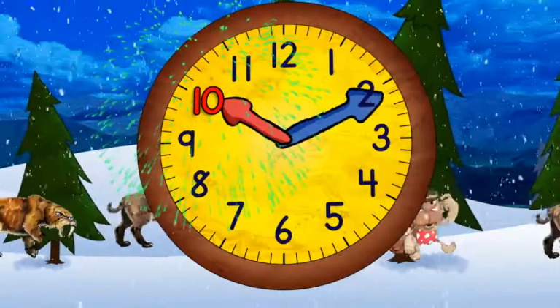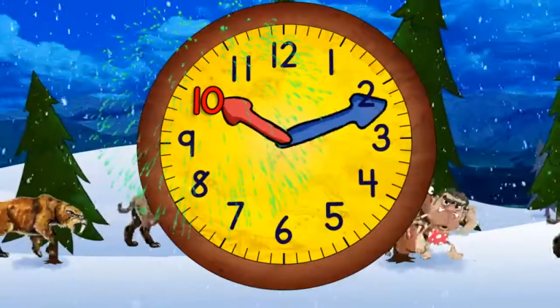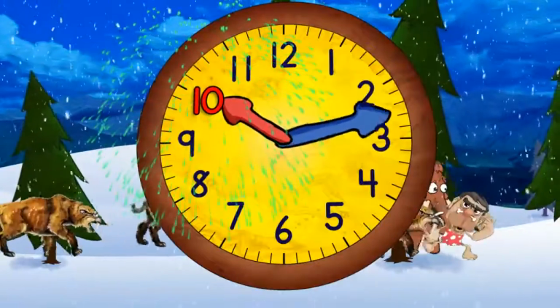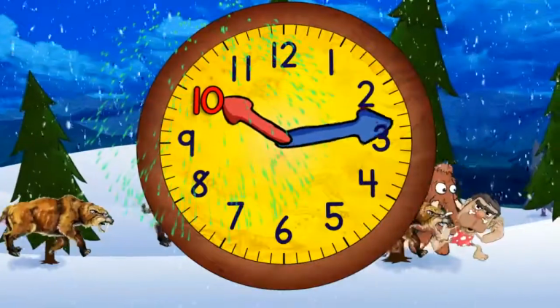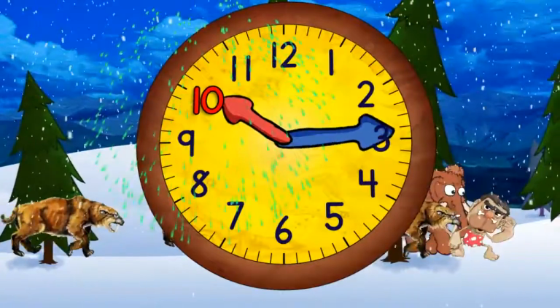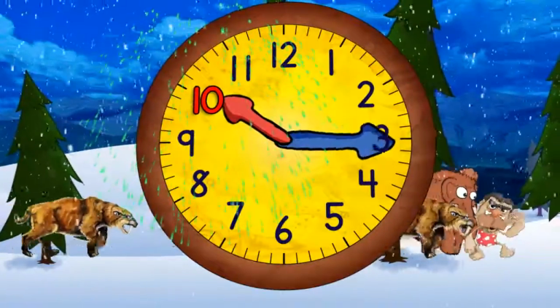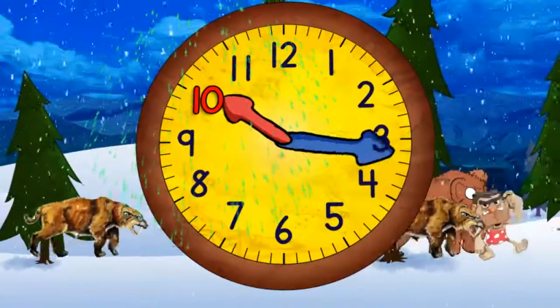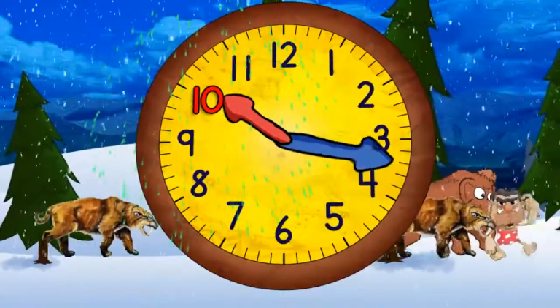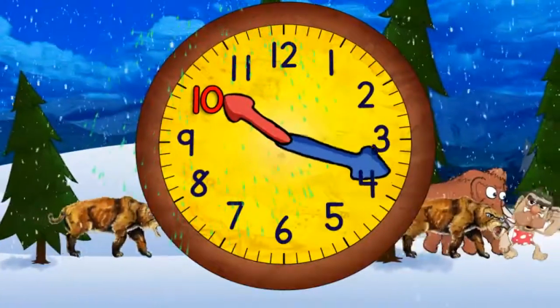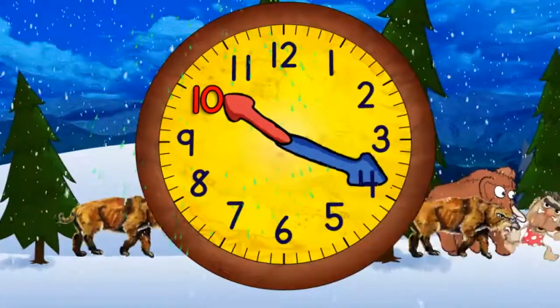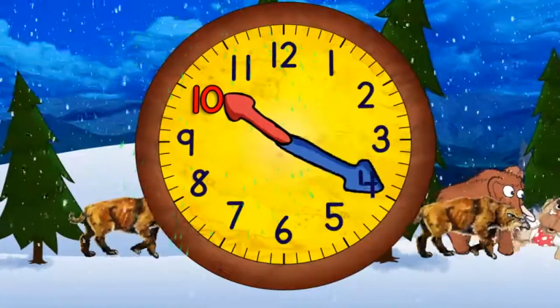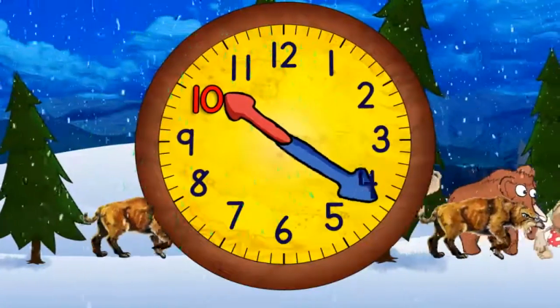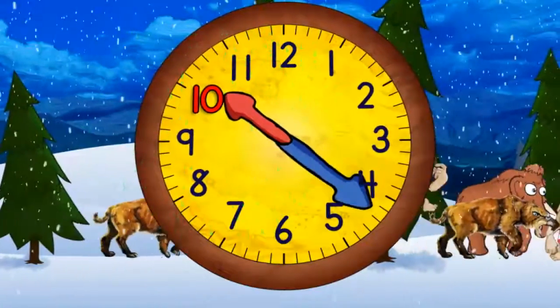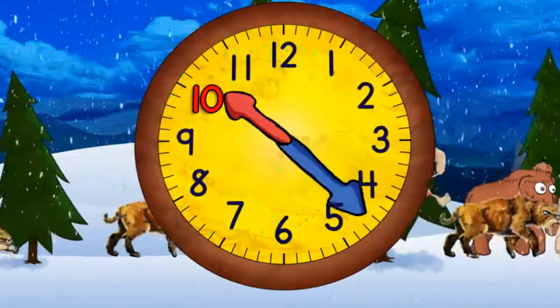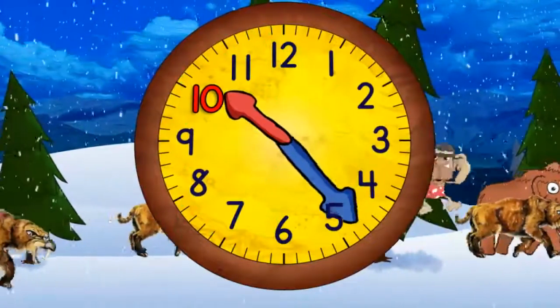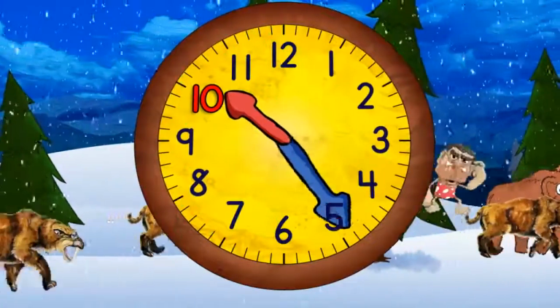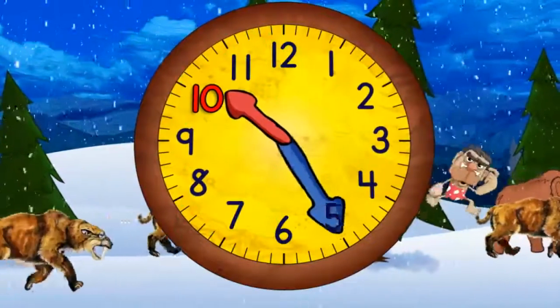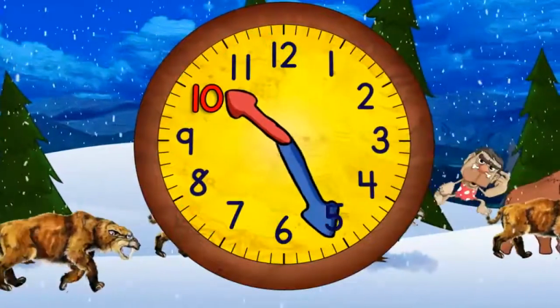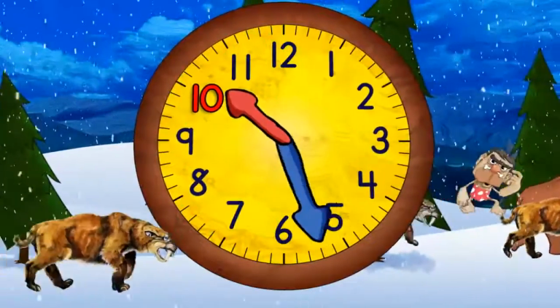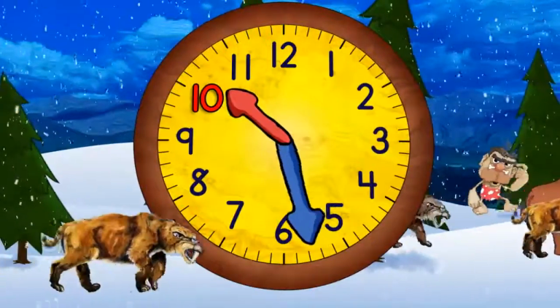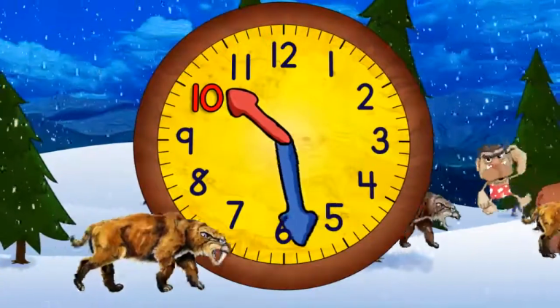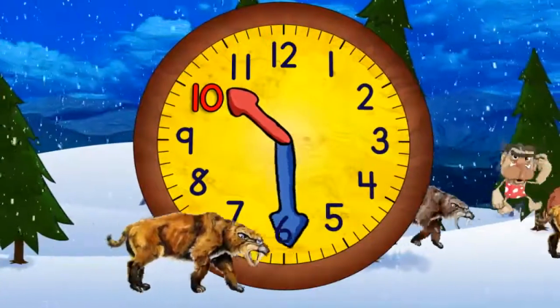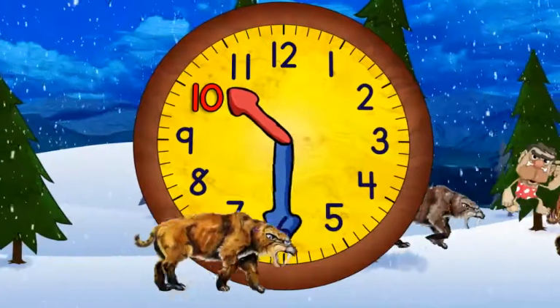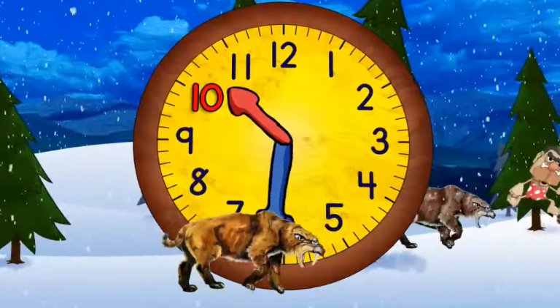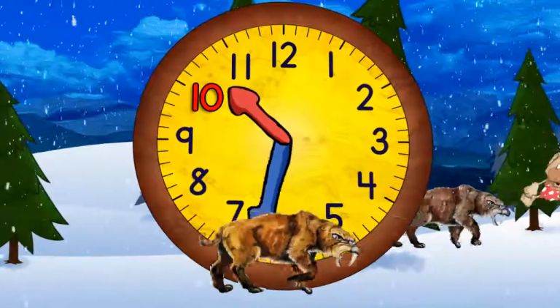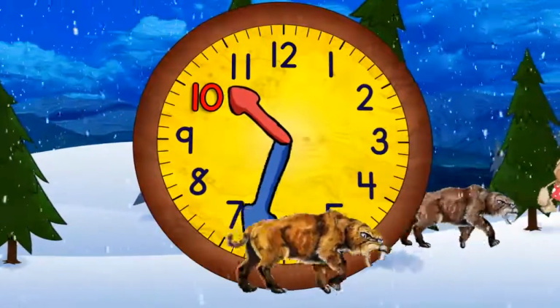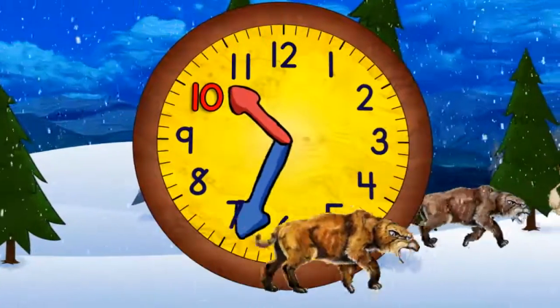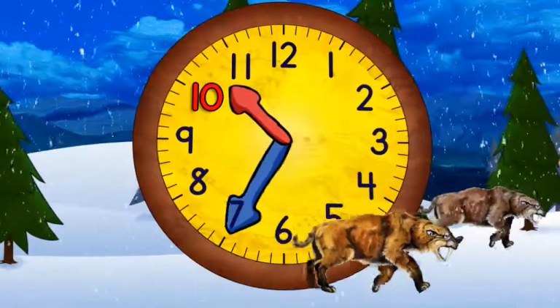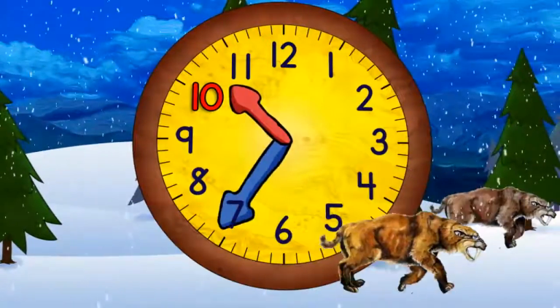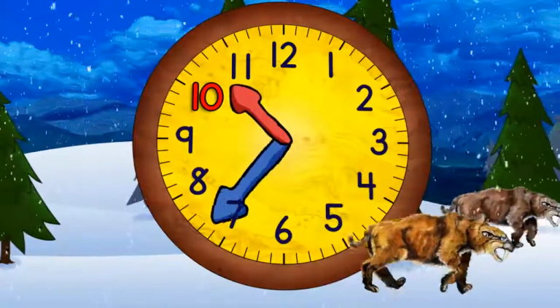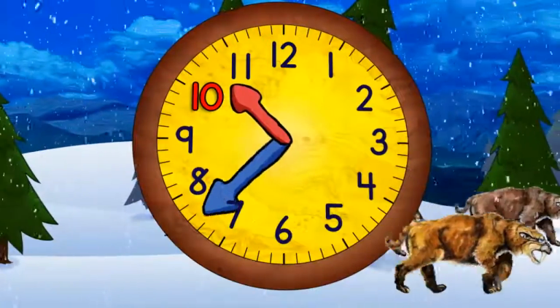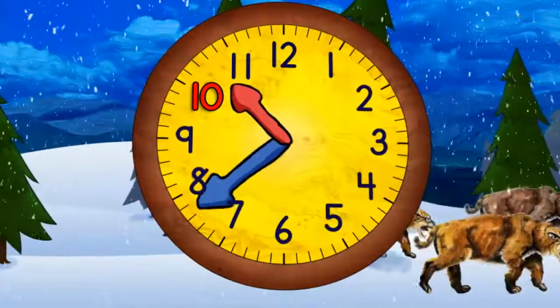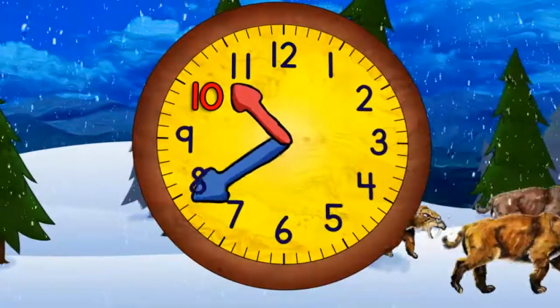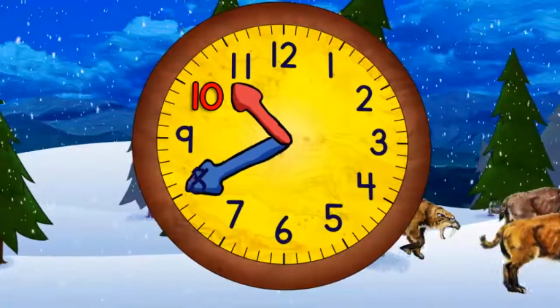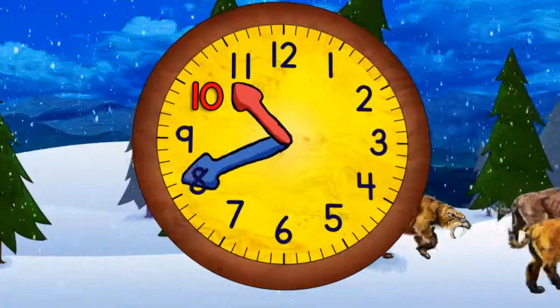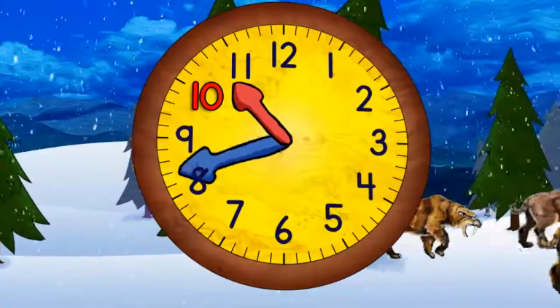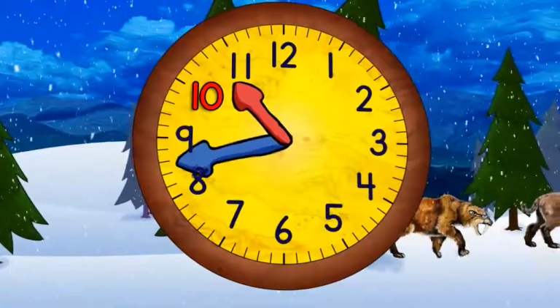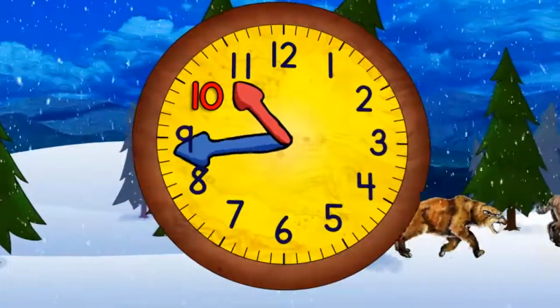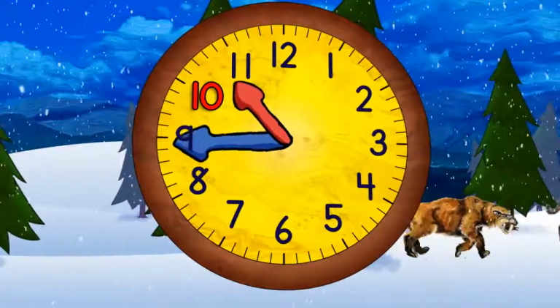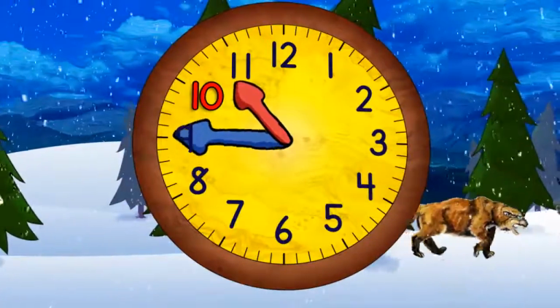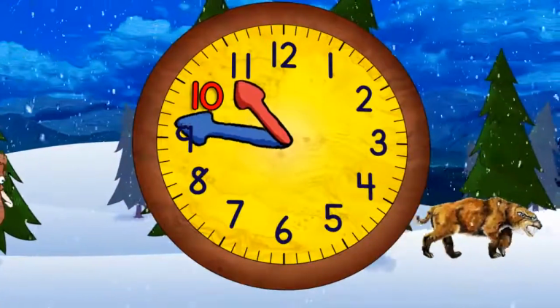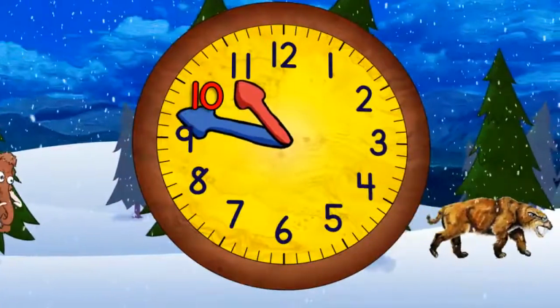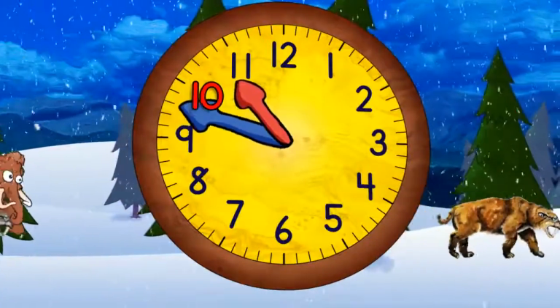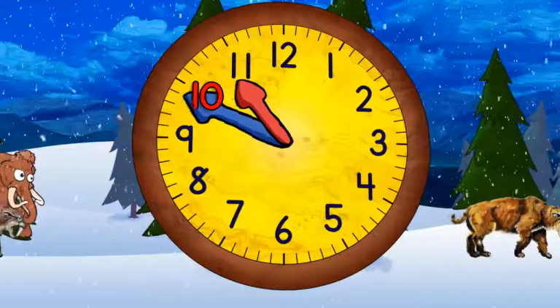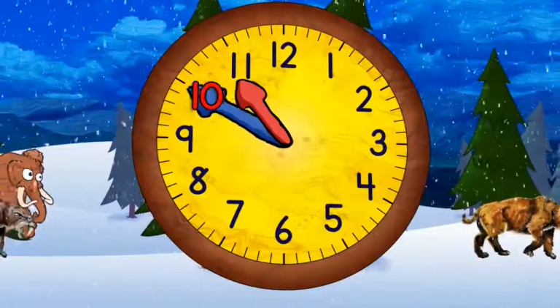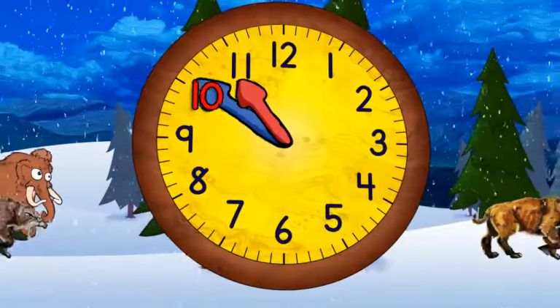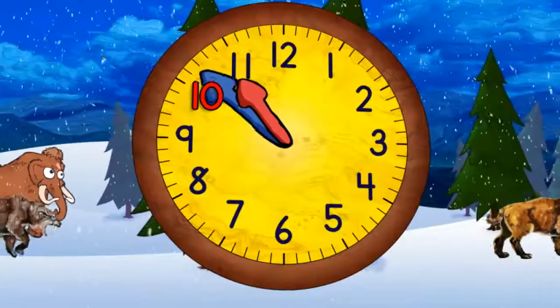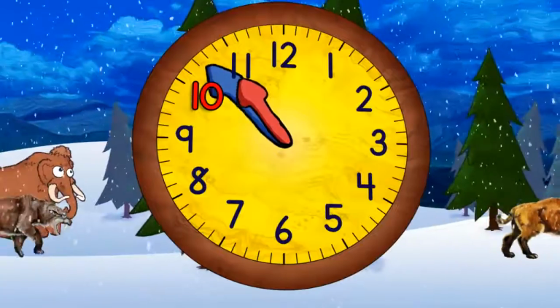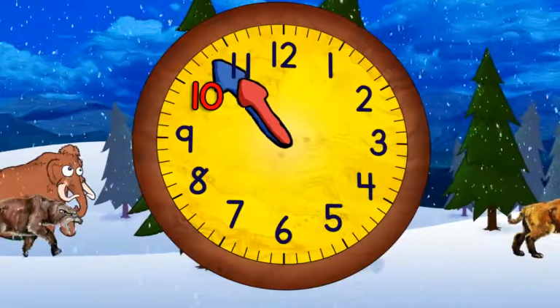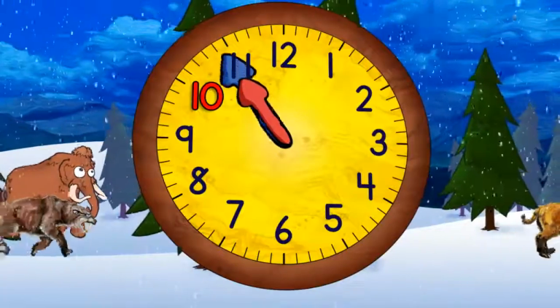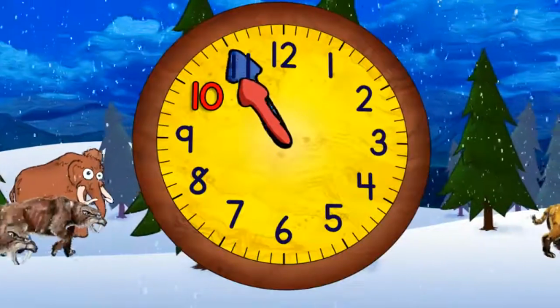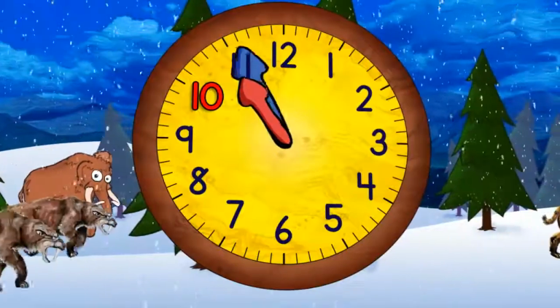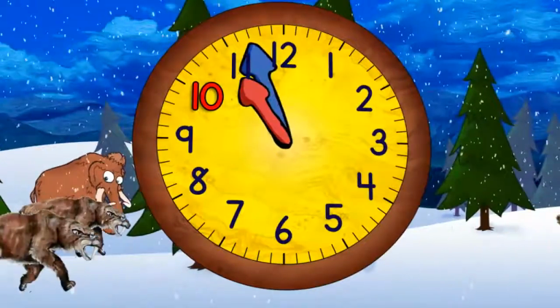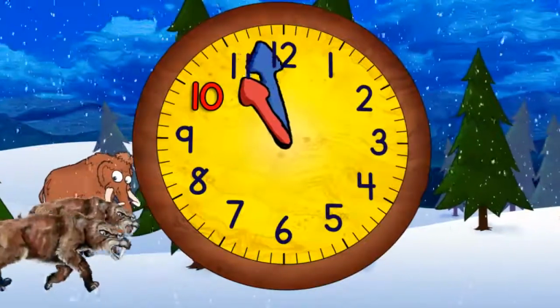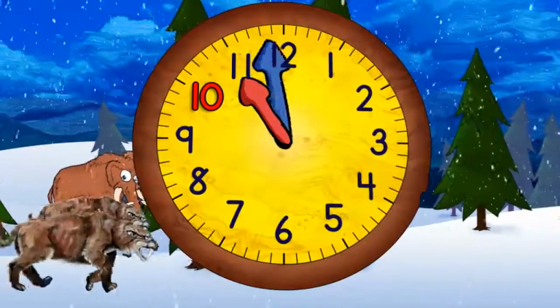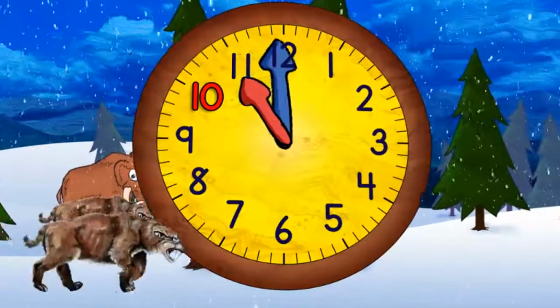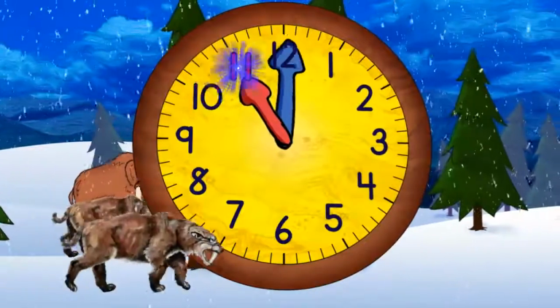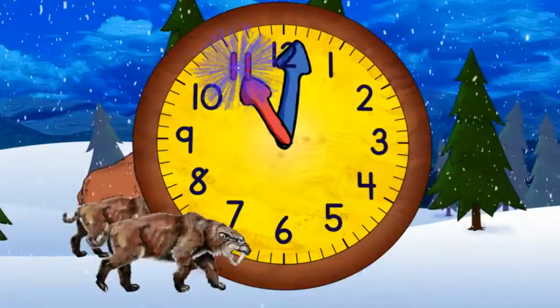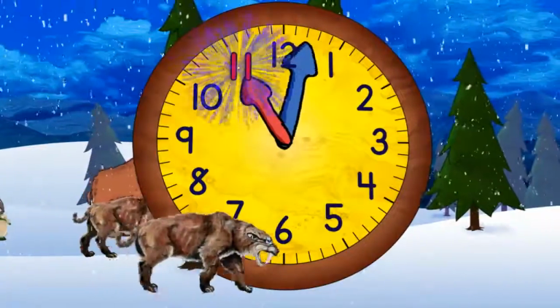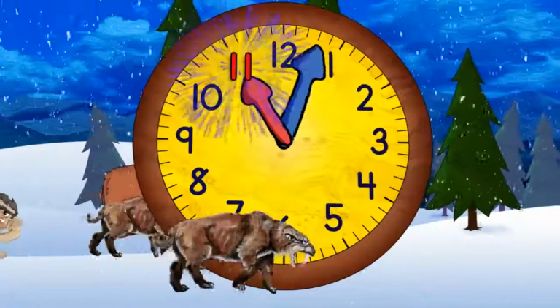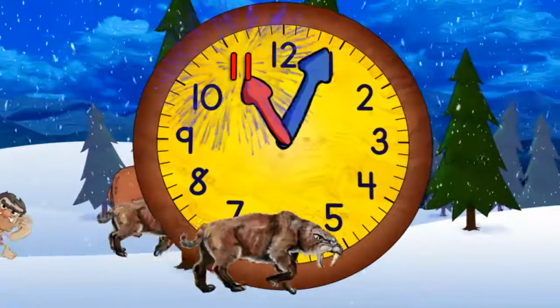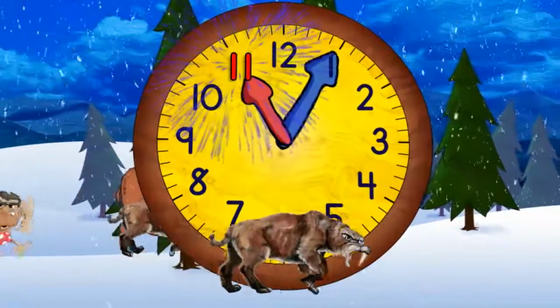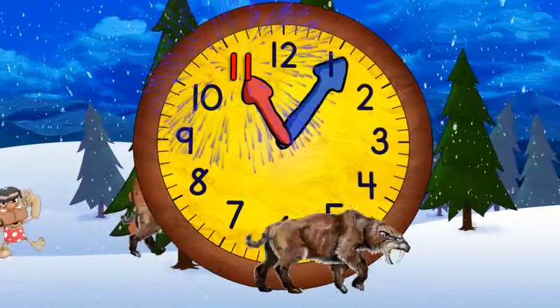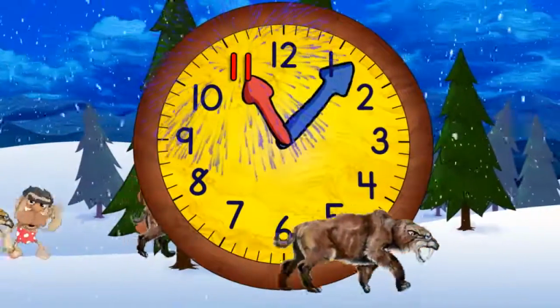Quarter past ten. Half past ten. Quarter to eleven. And eleven o'clock.